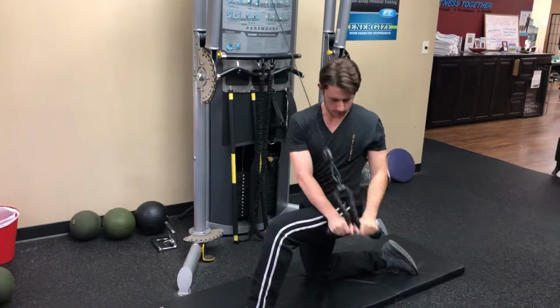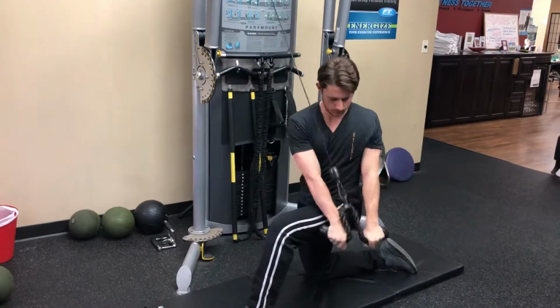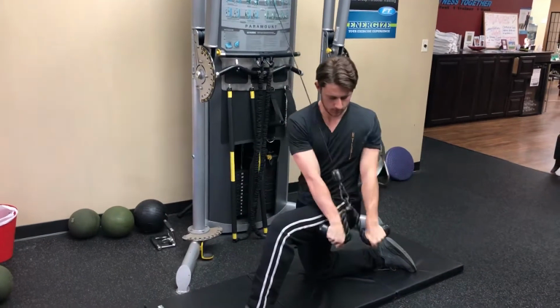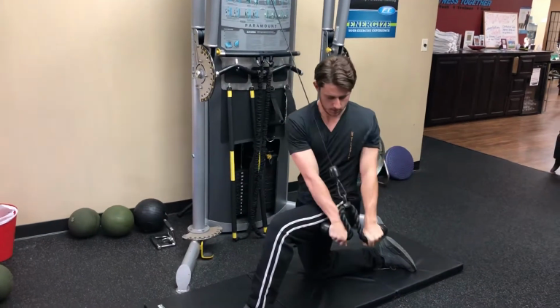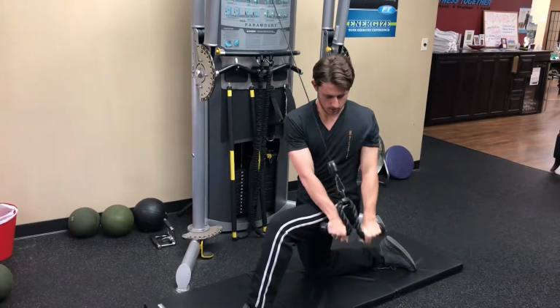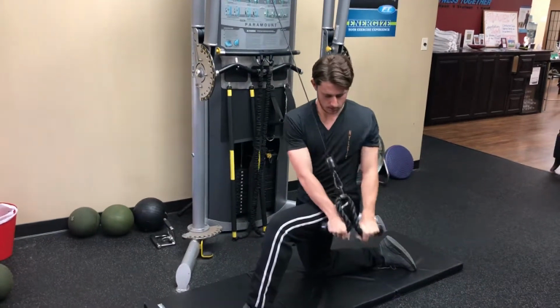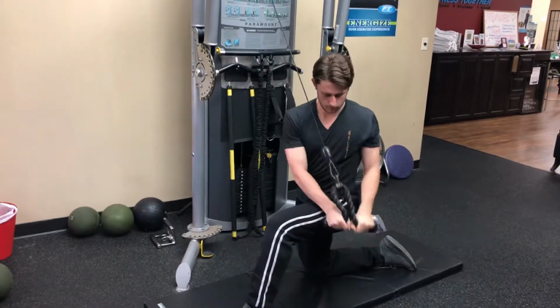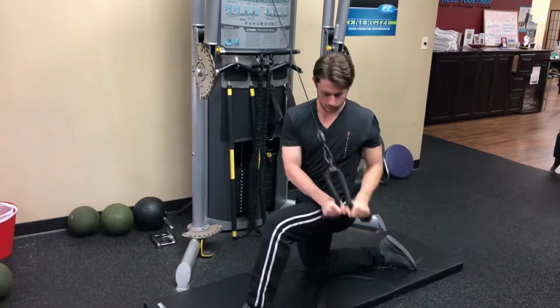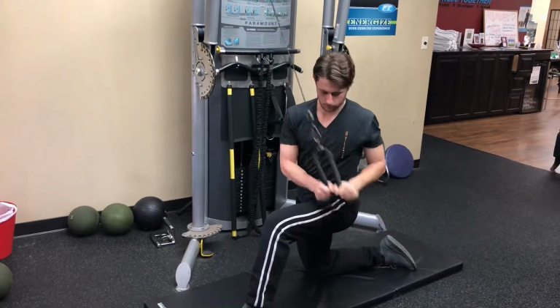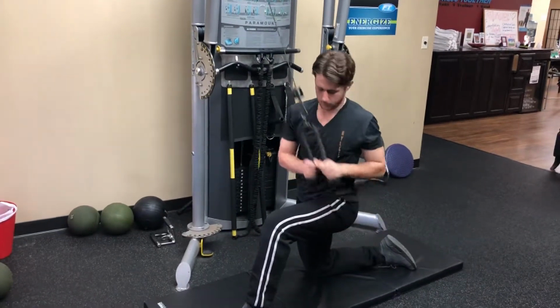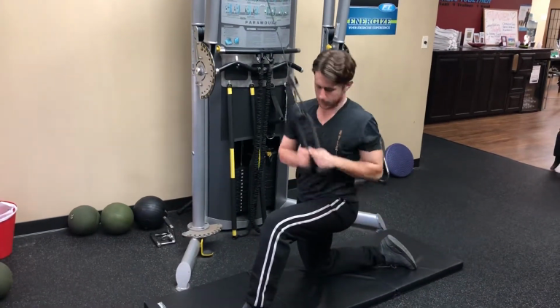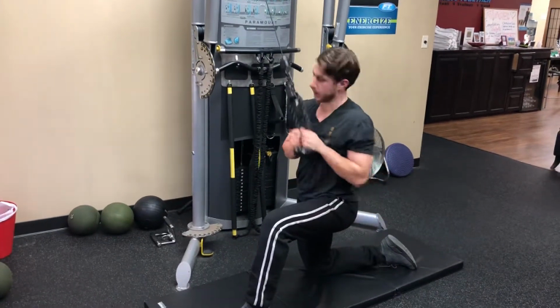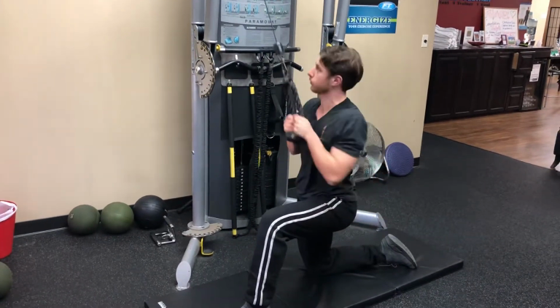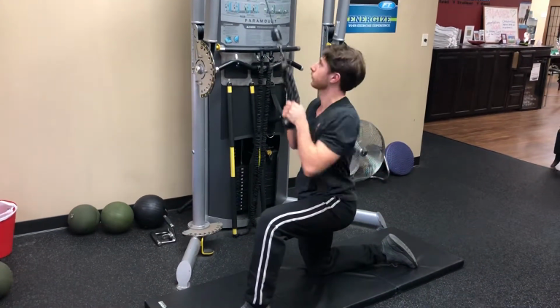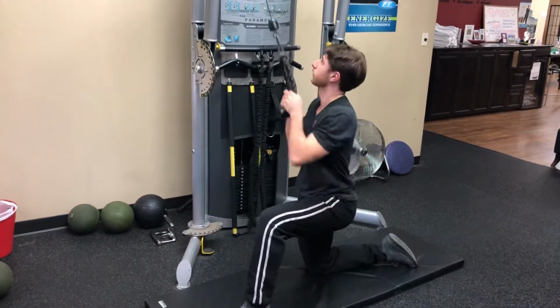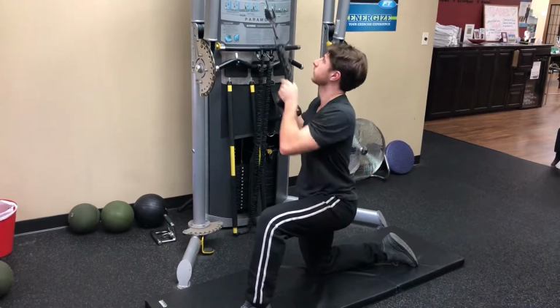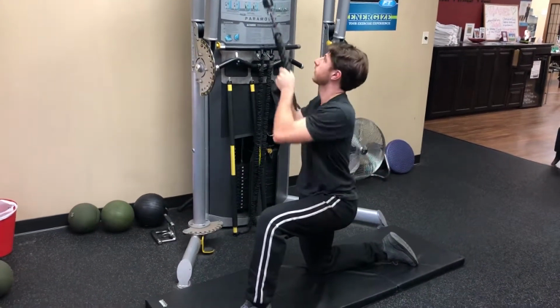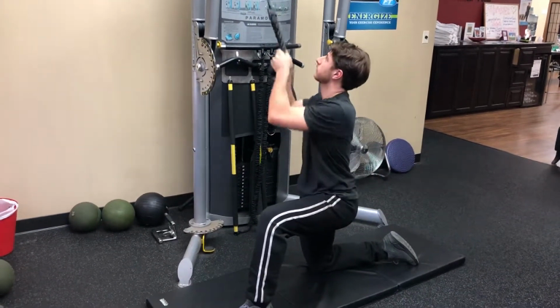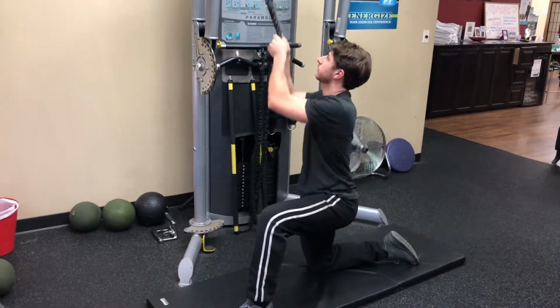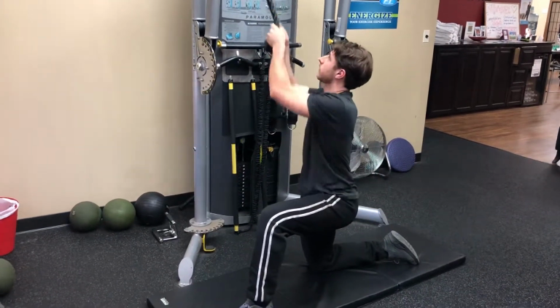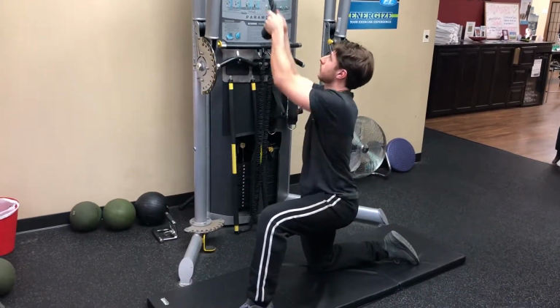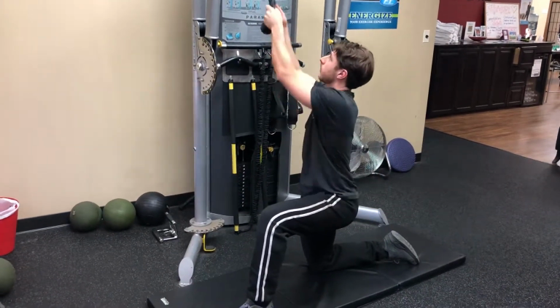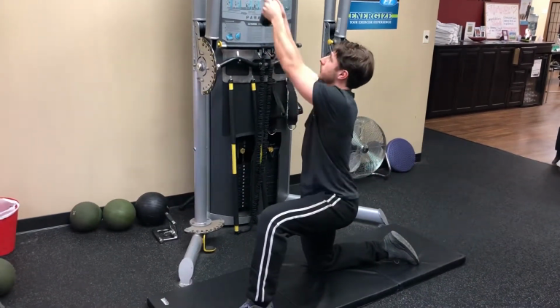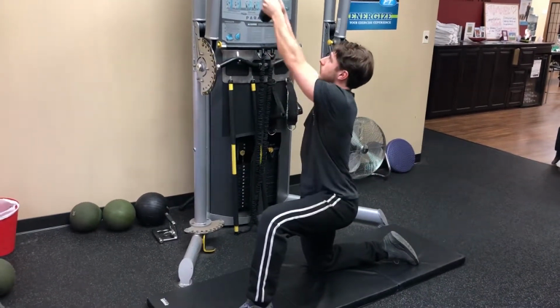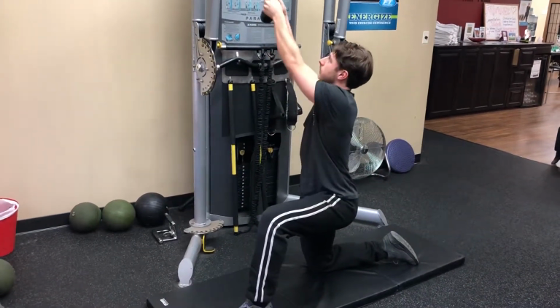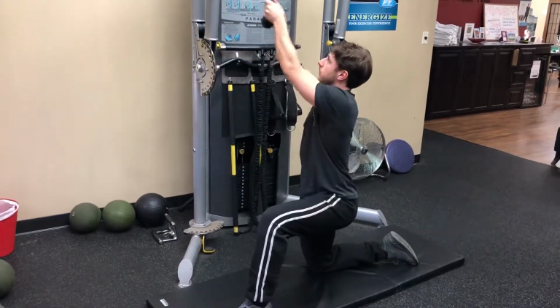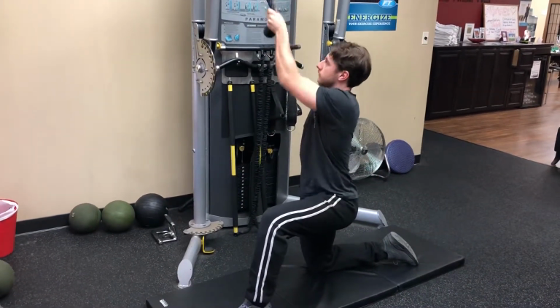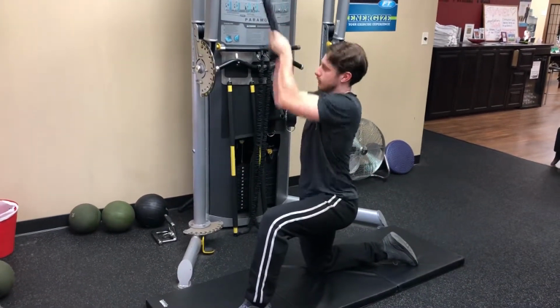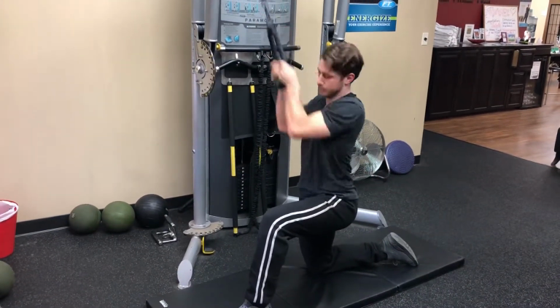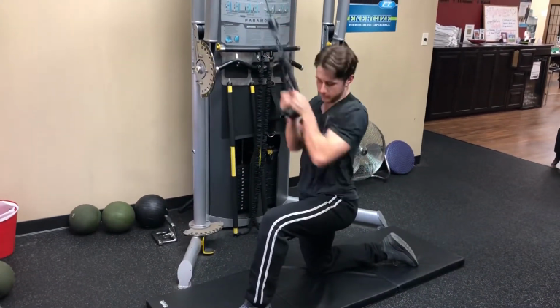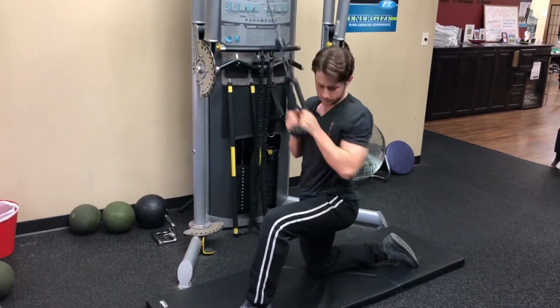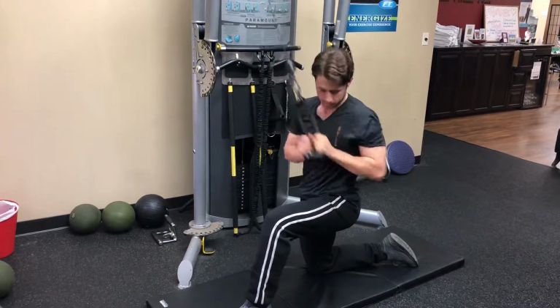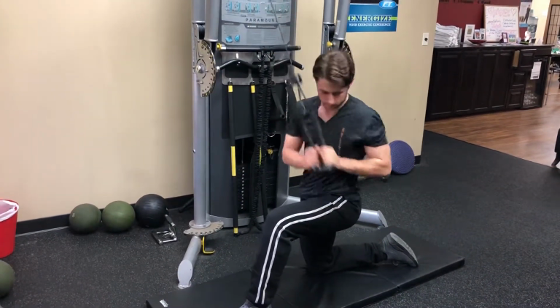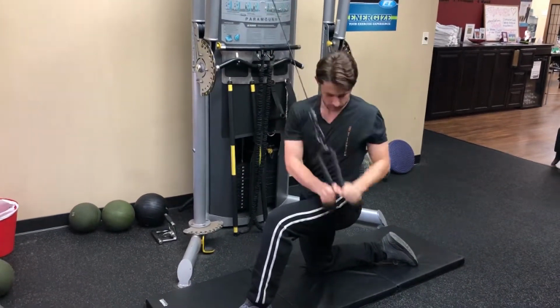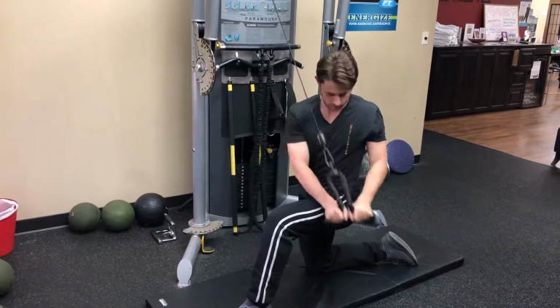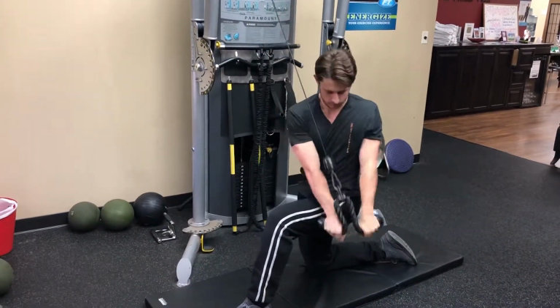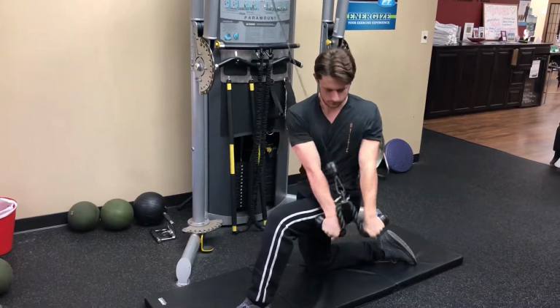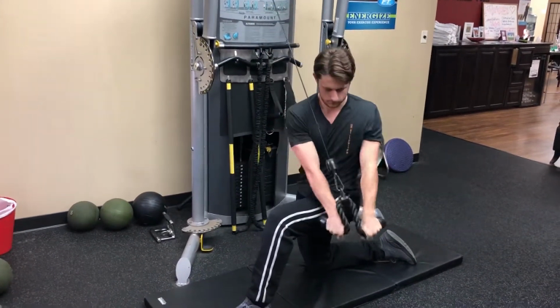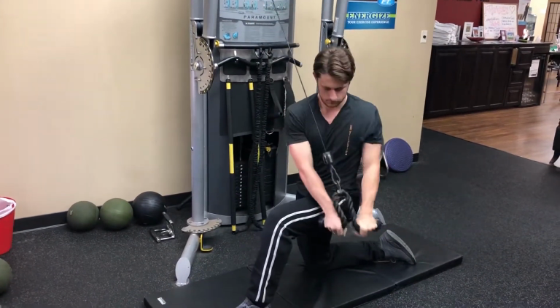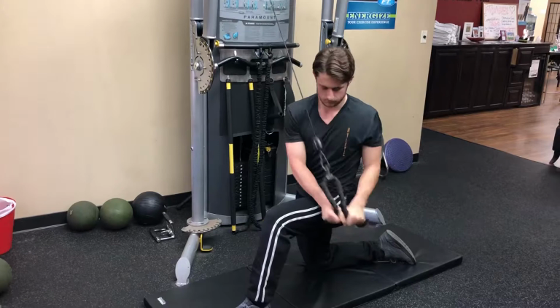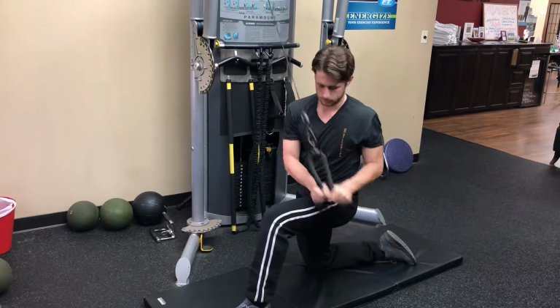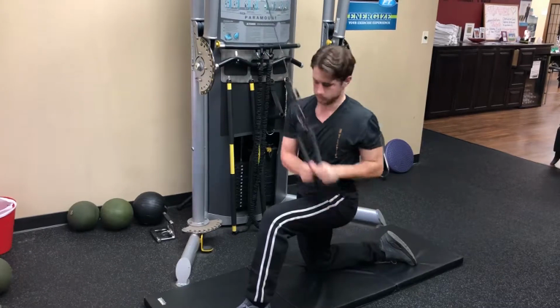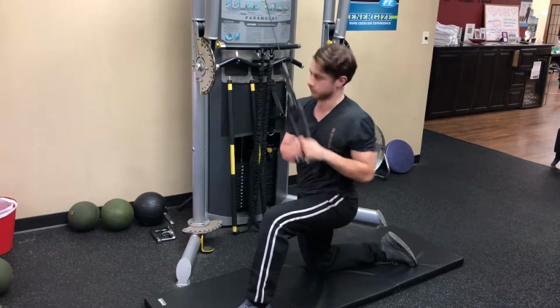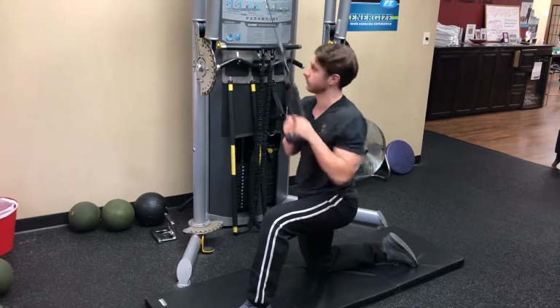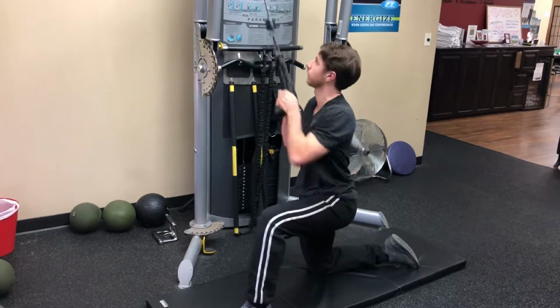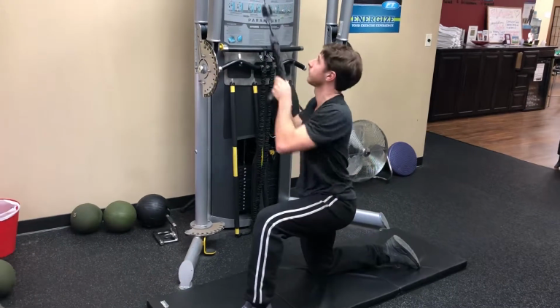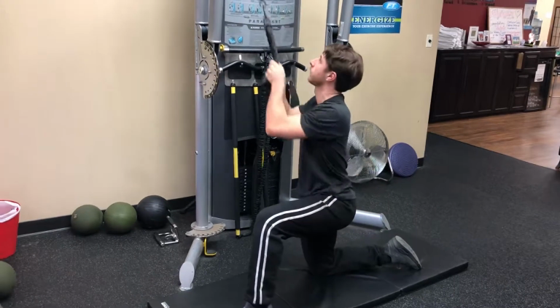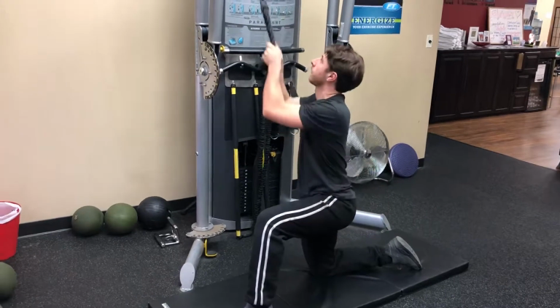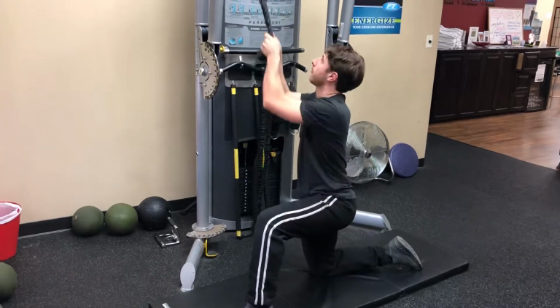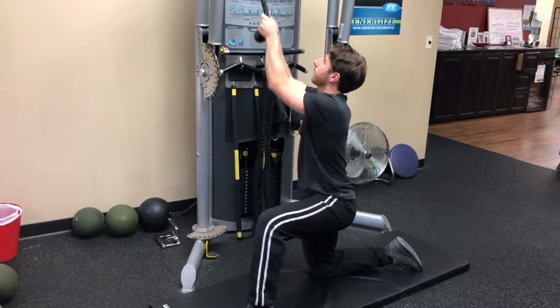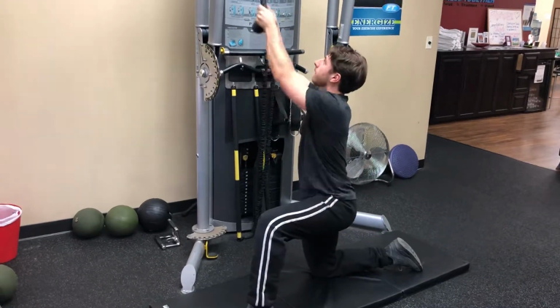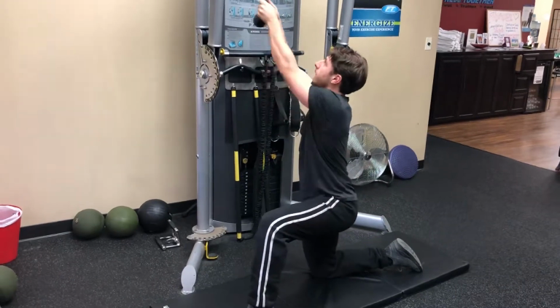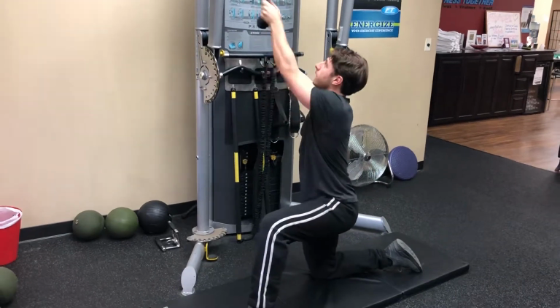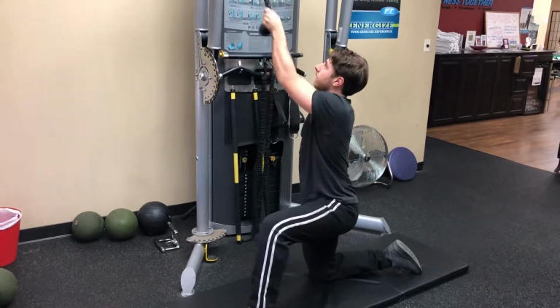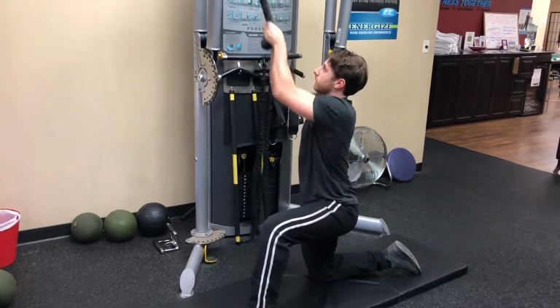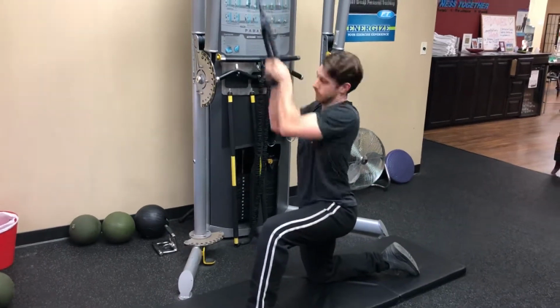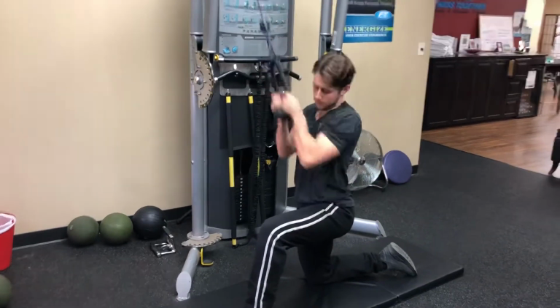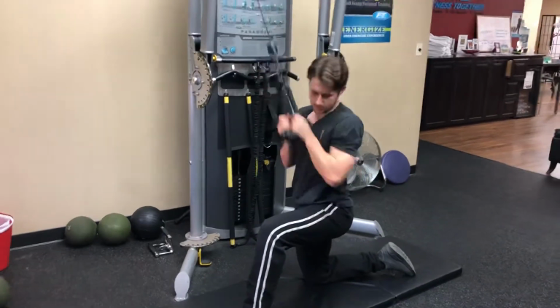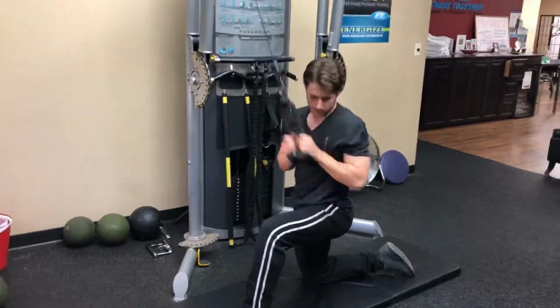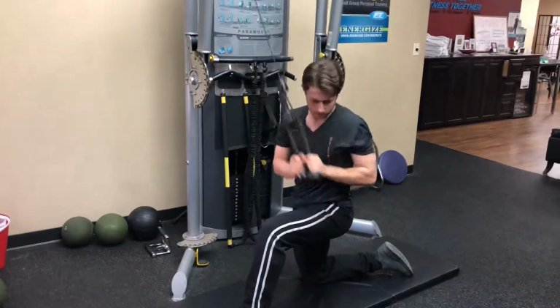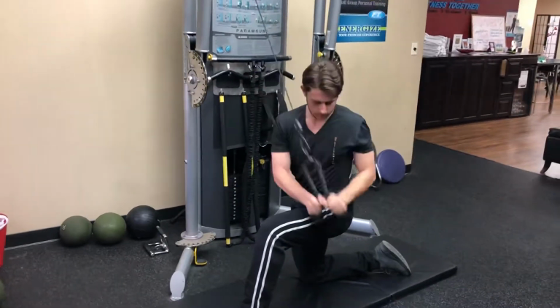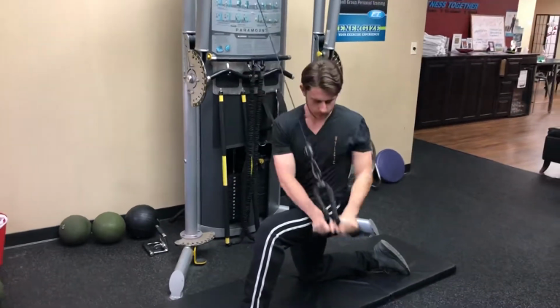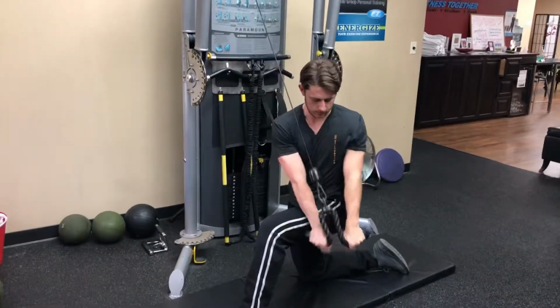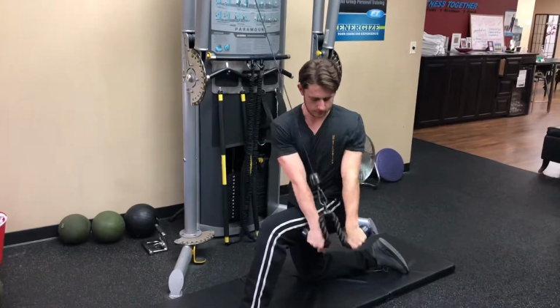Make sure you're going right through the chest, coming up, then chop right down. And that is the chop.